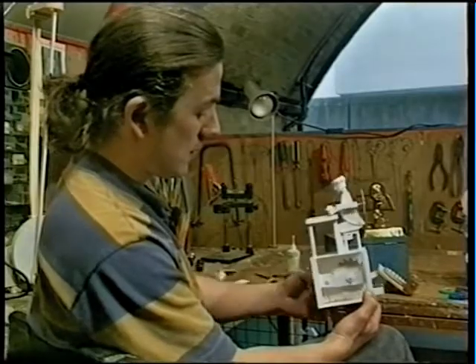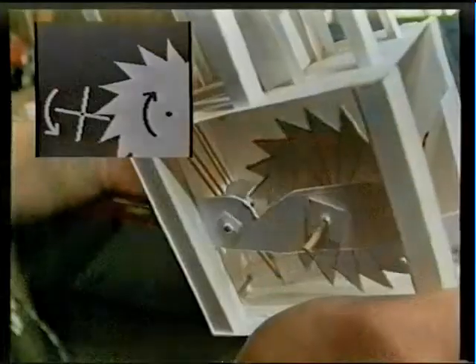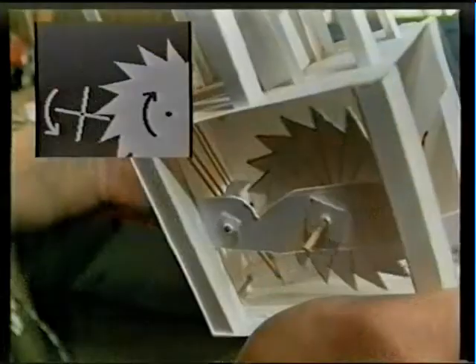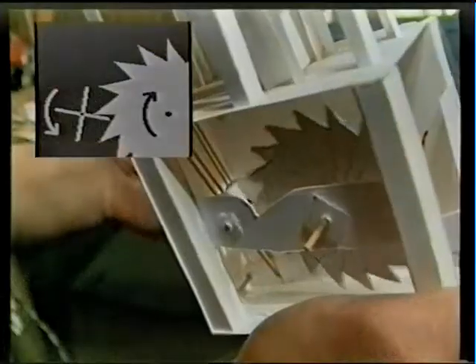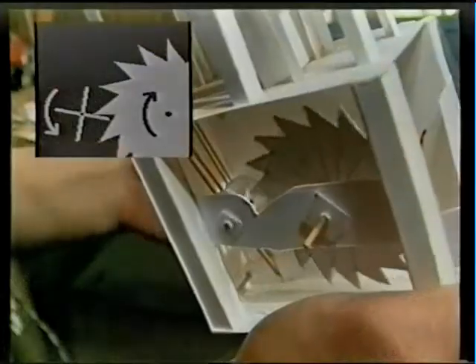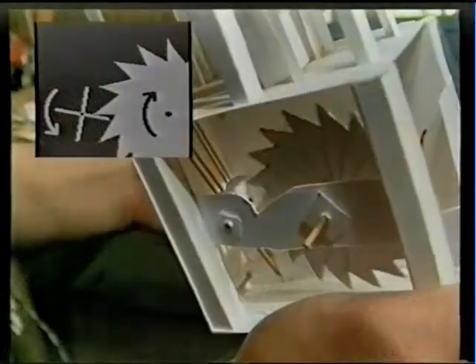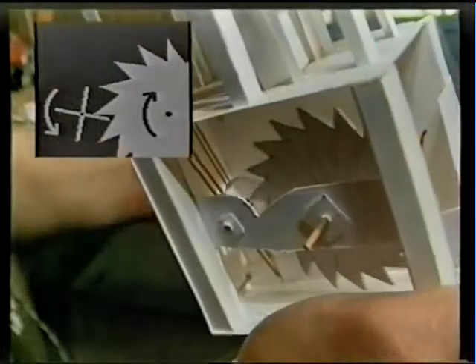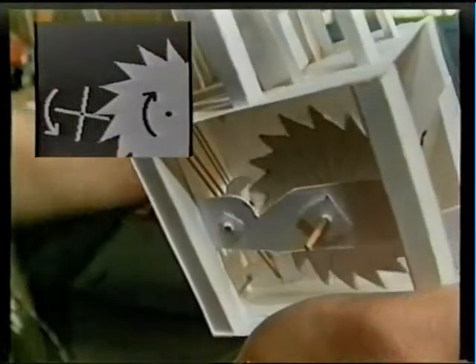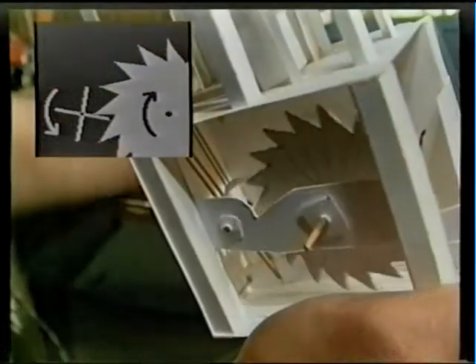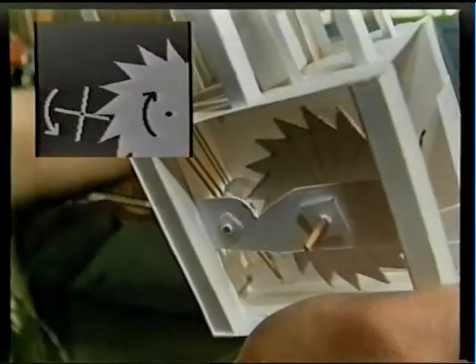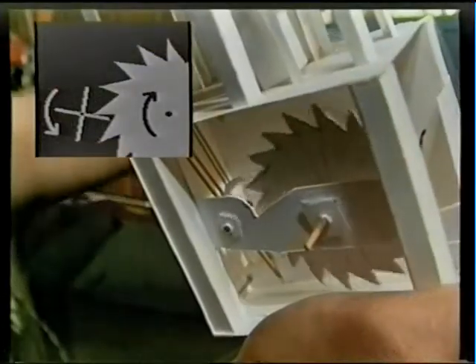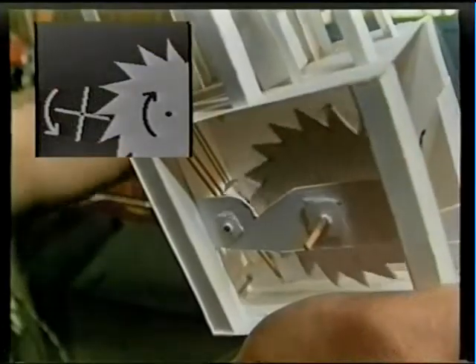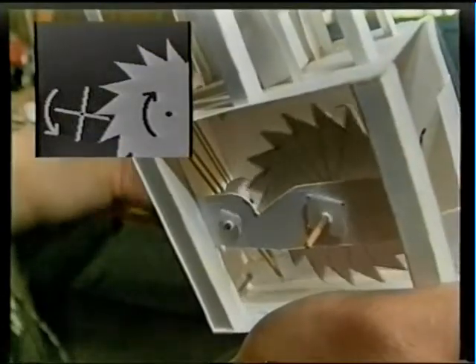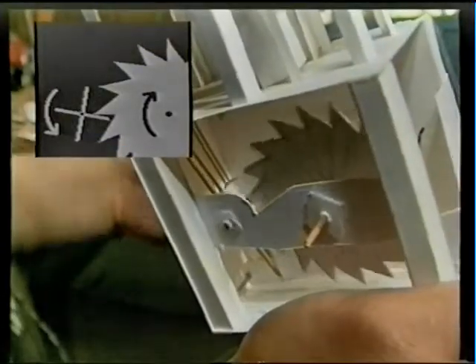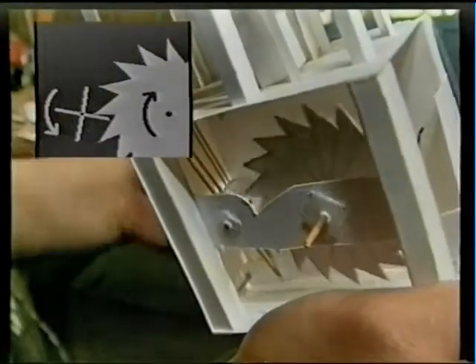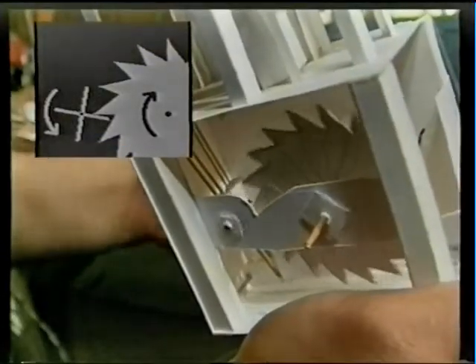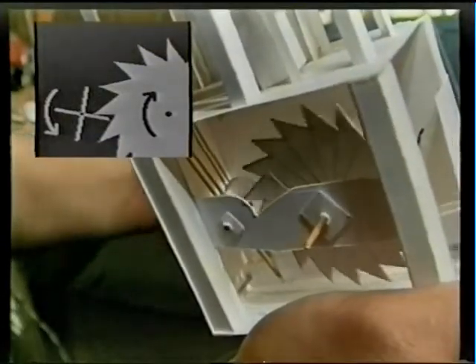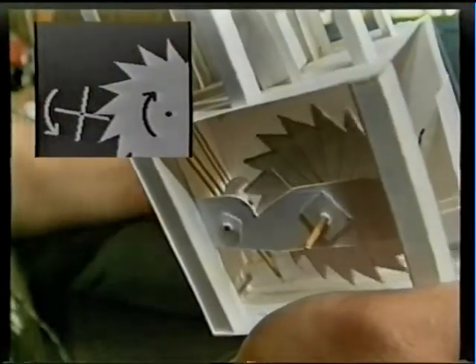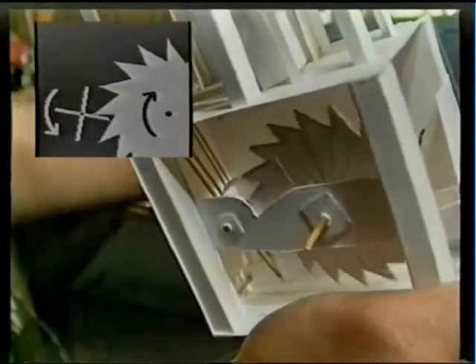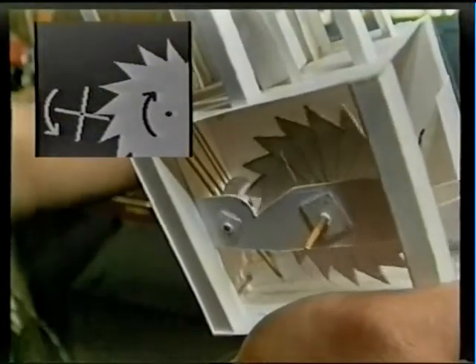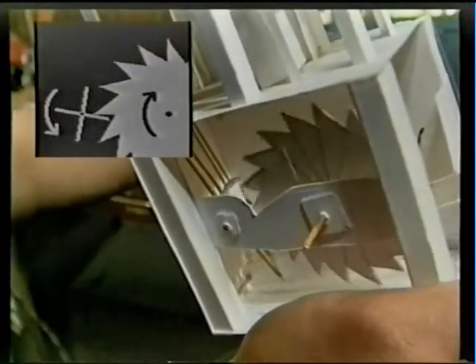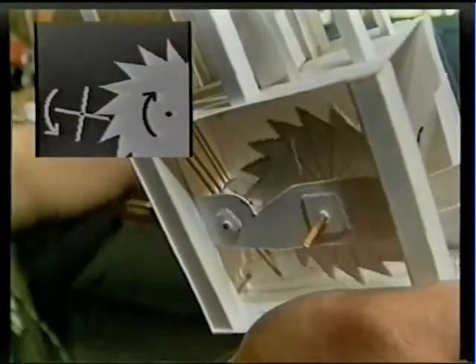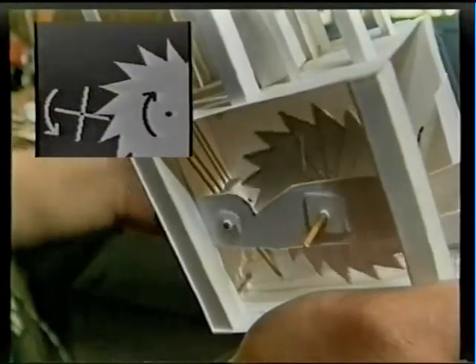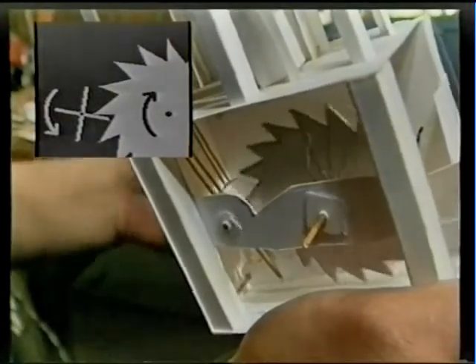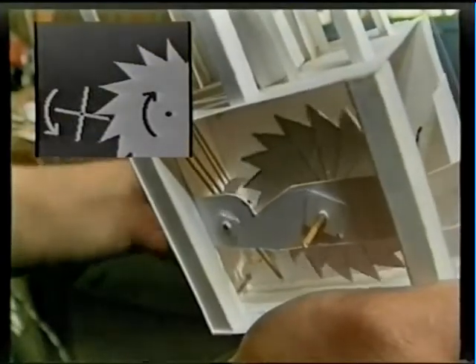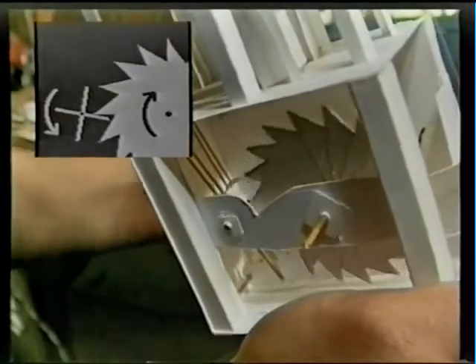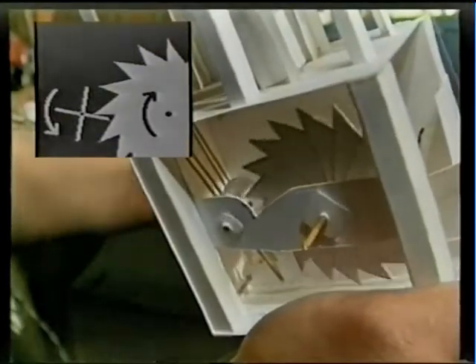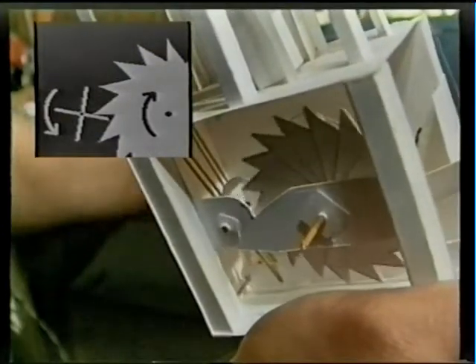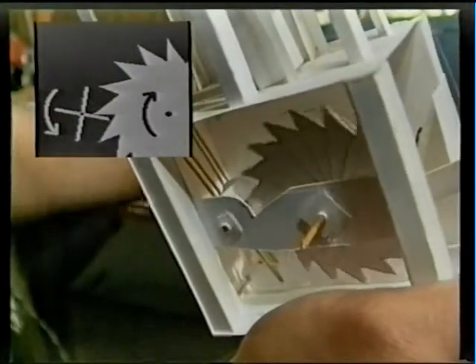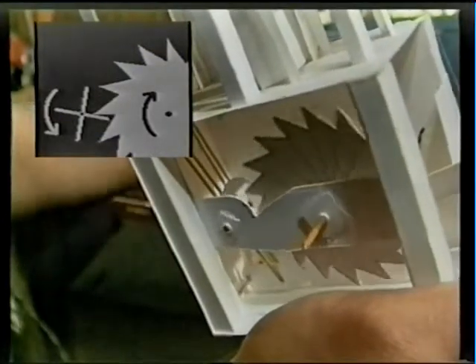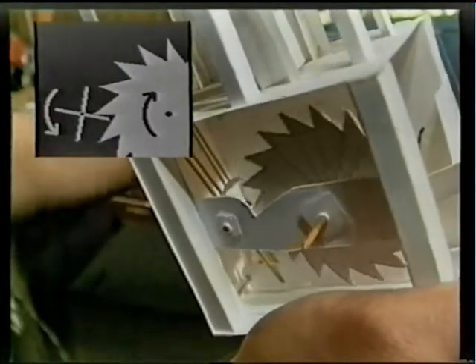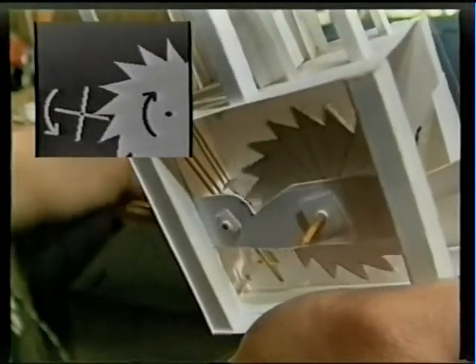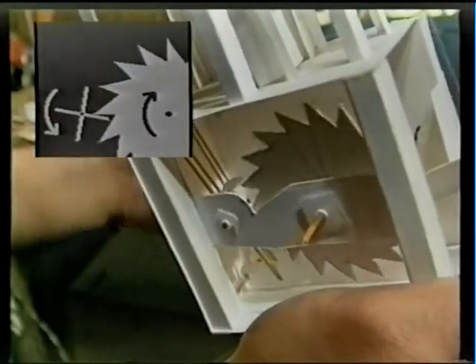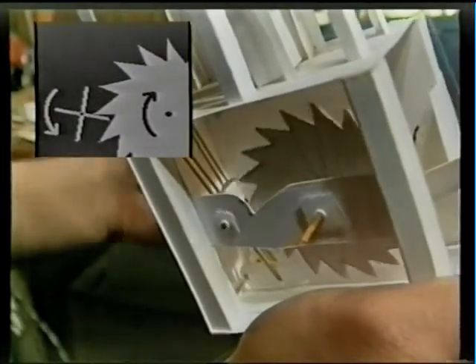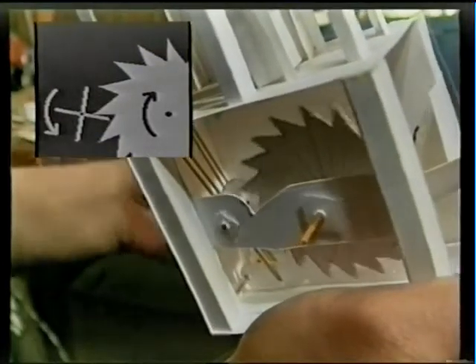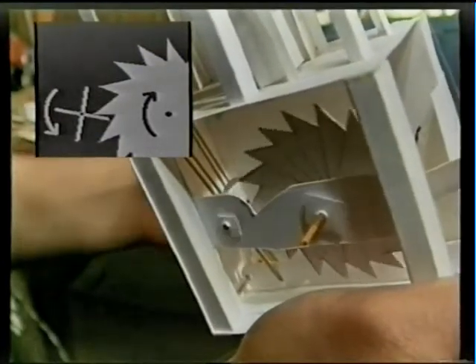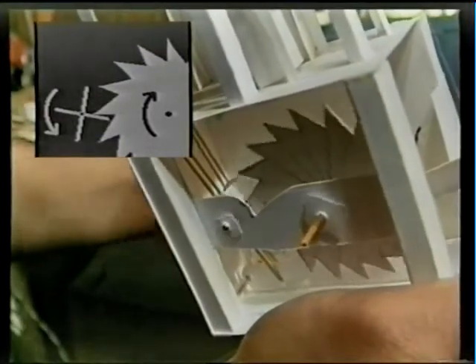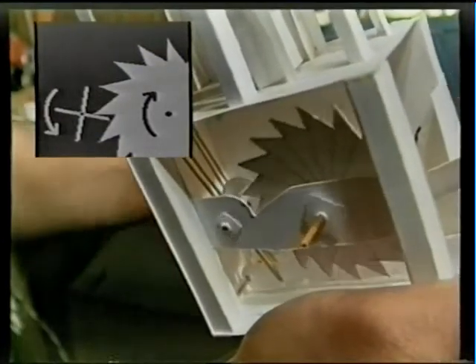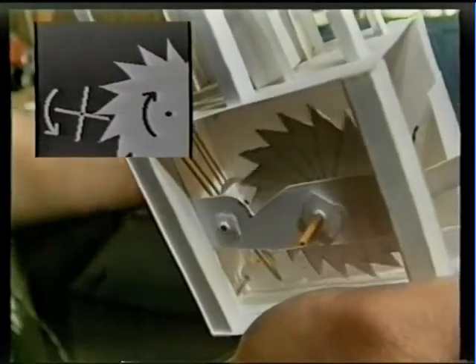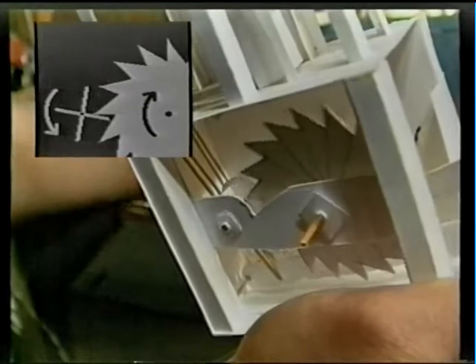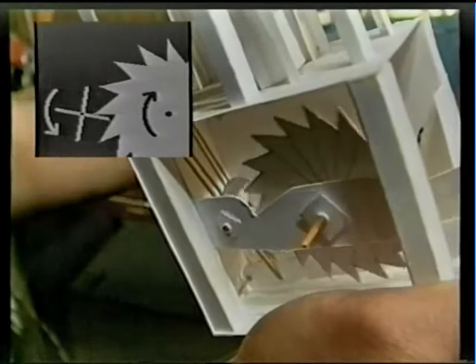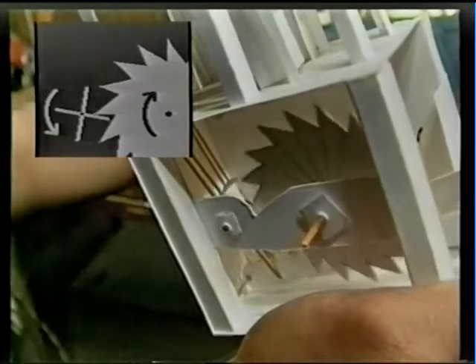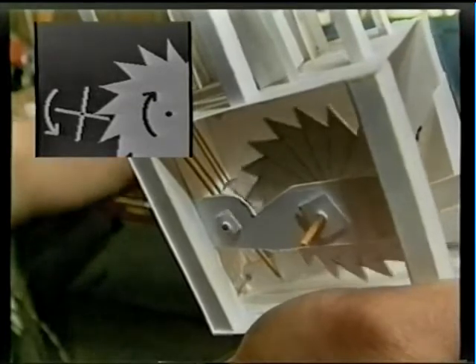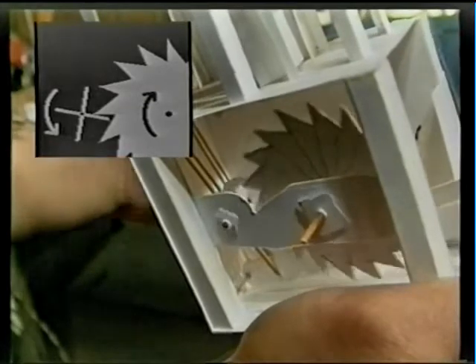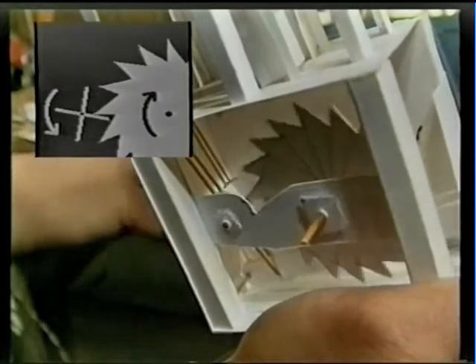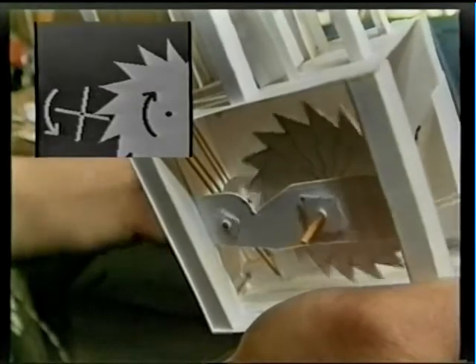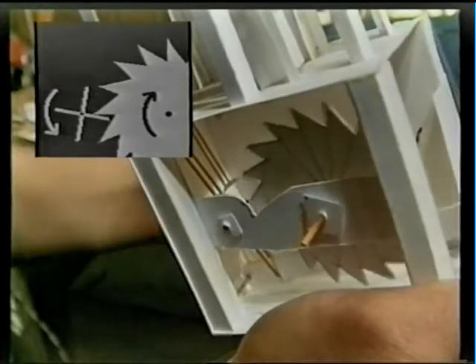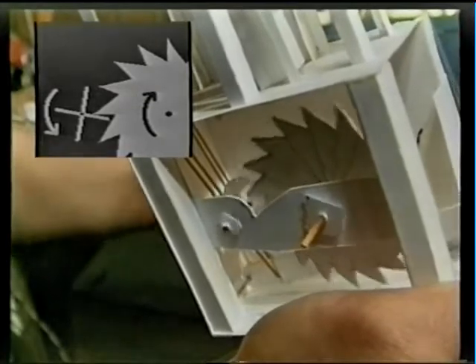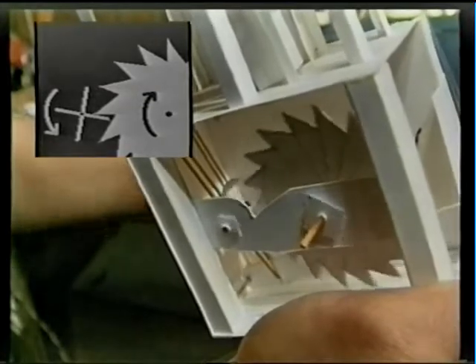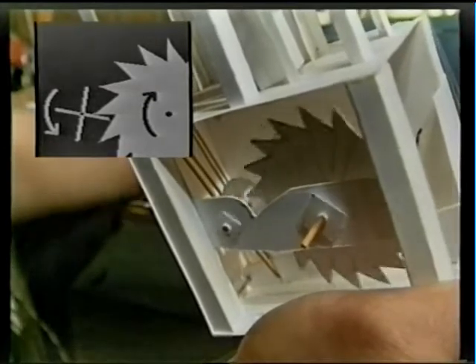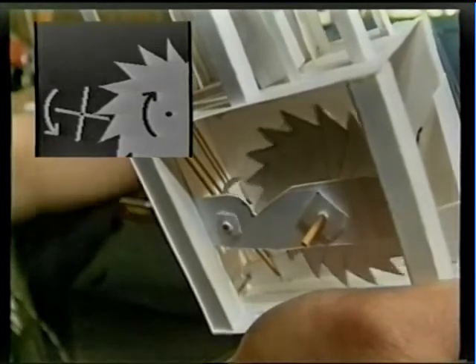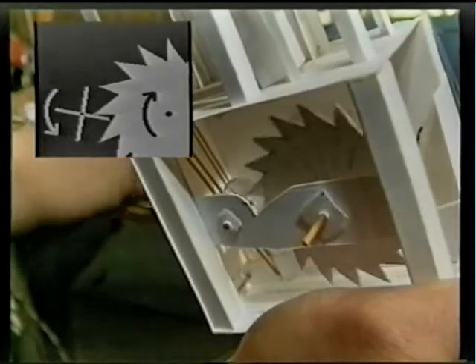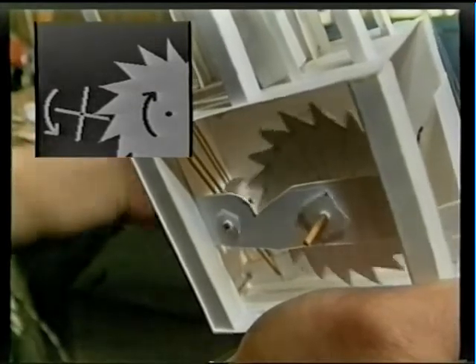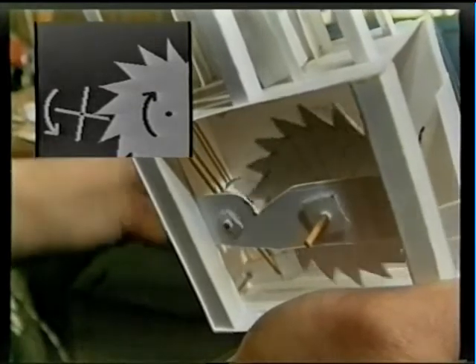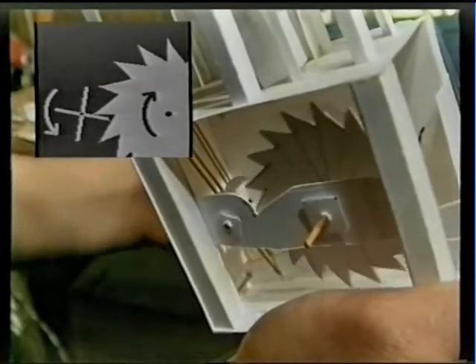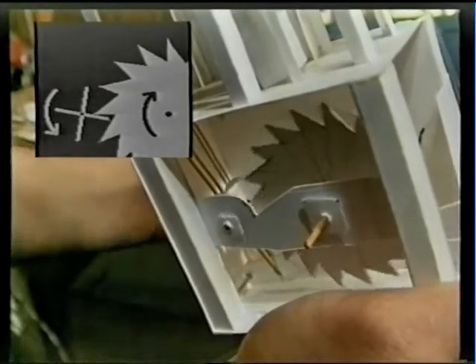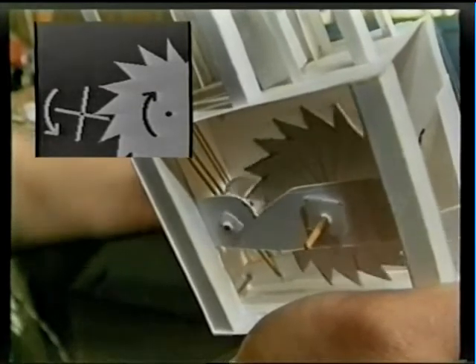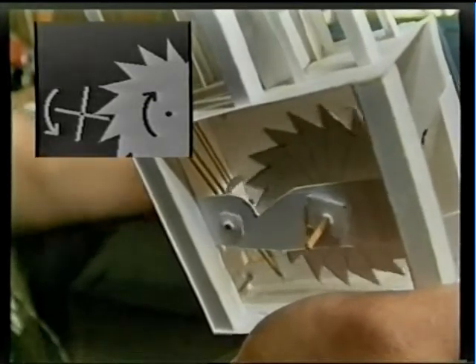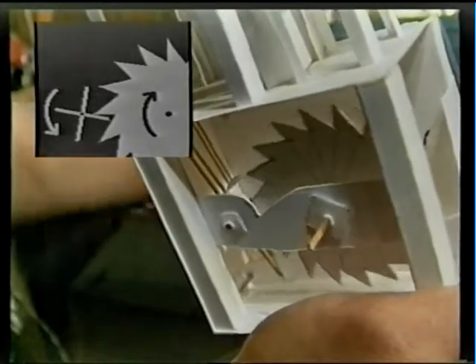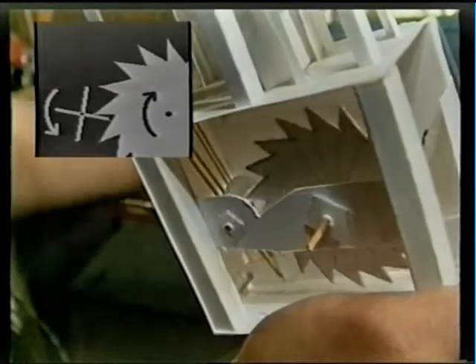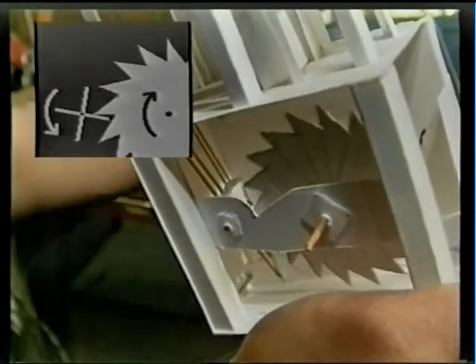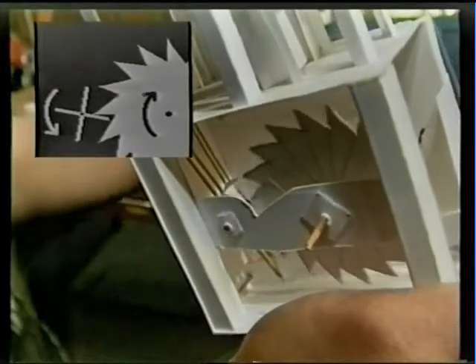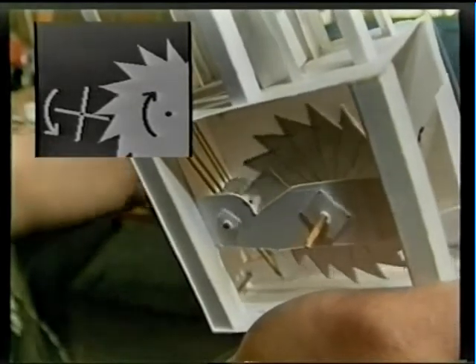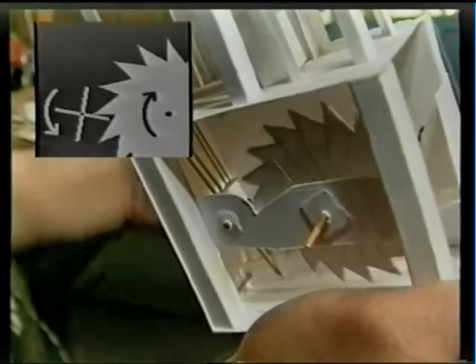The handle is connected to the small wheel with the four paddles. These push against the teeth in the gear wheel.